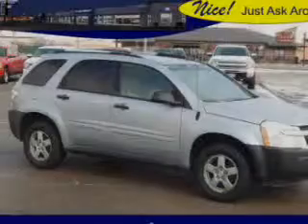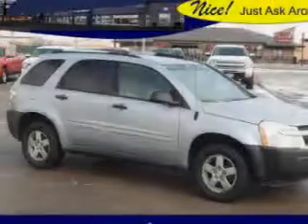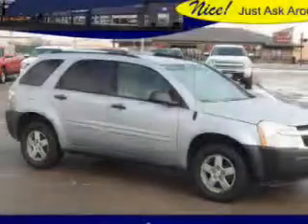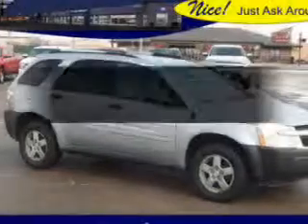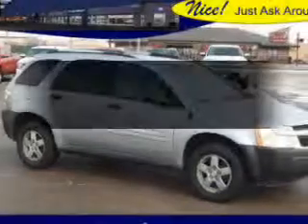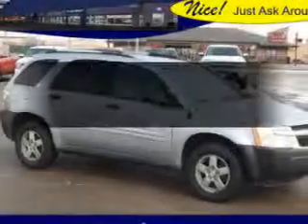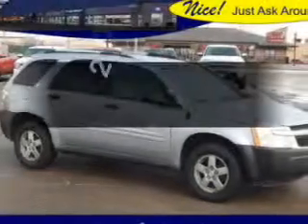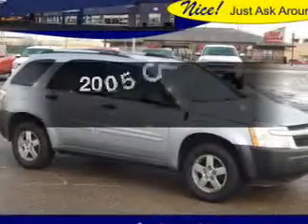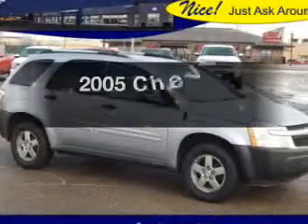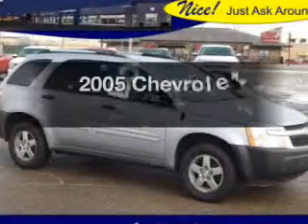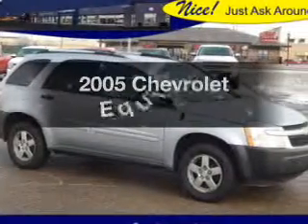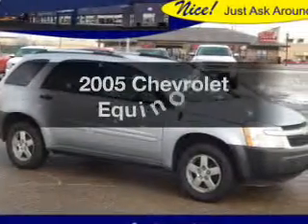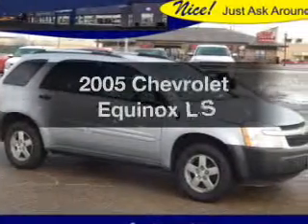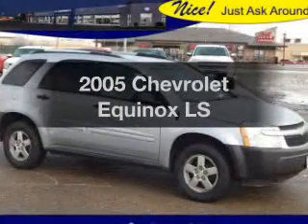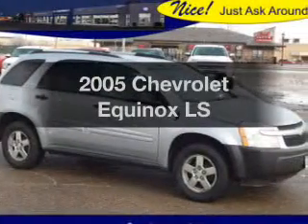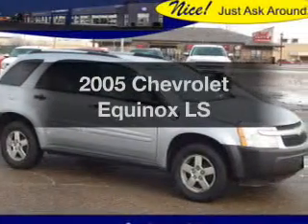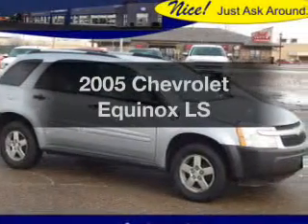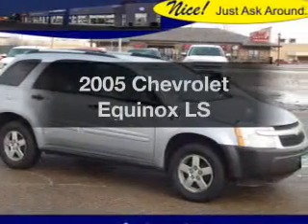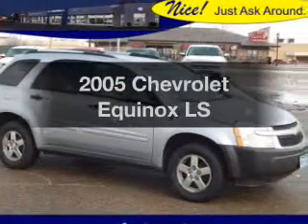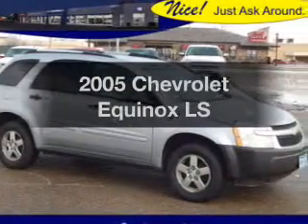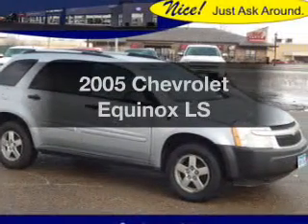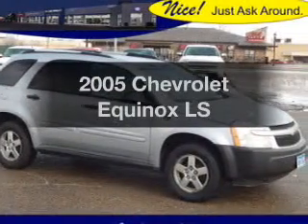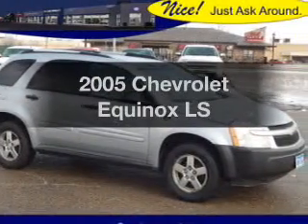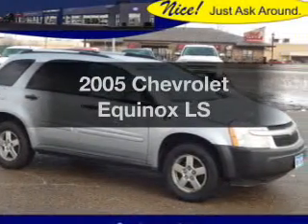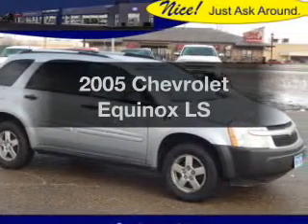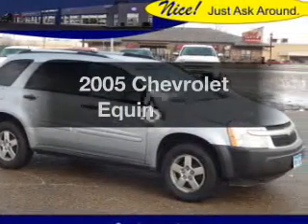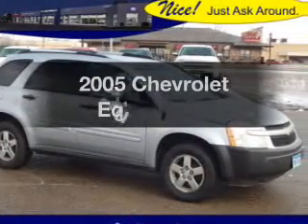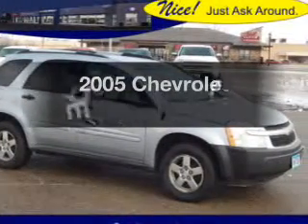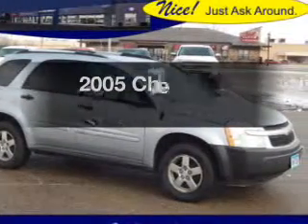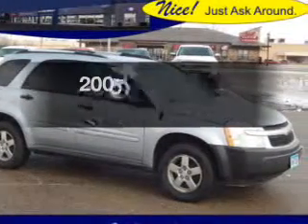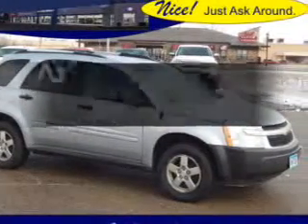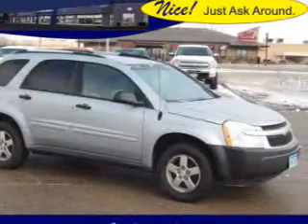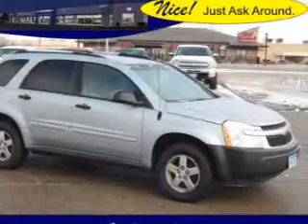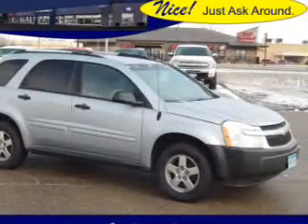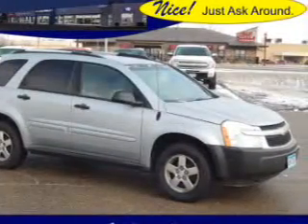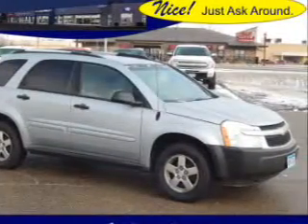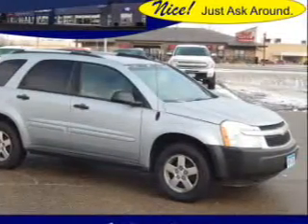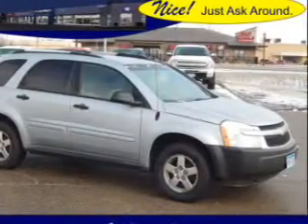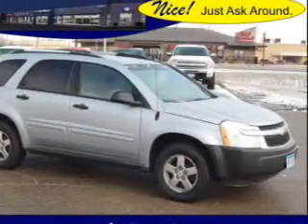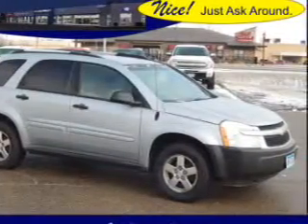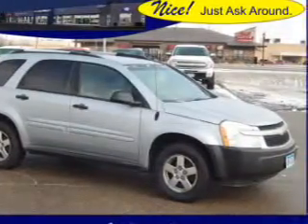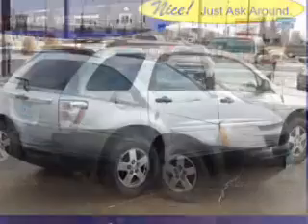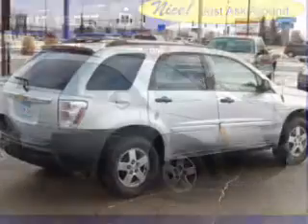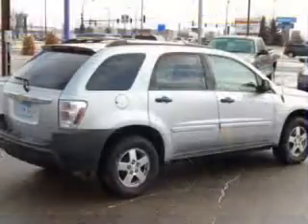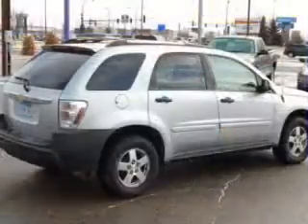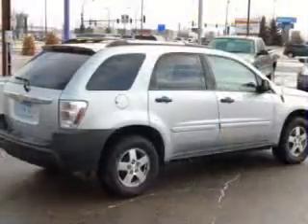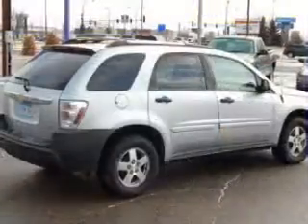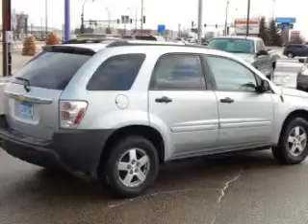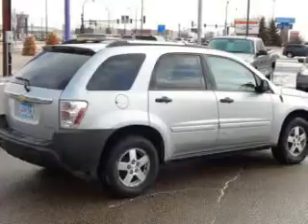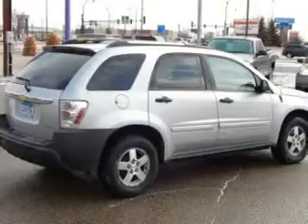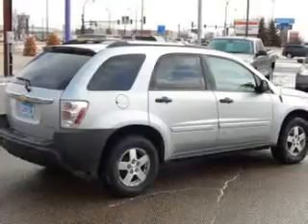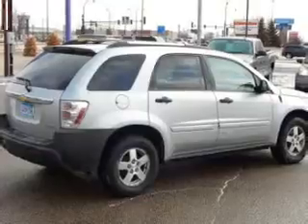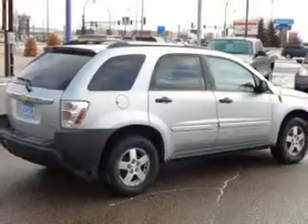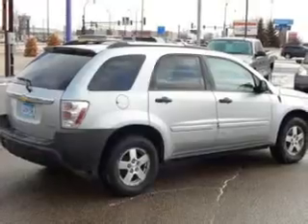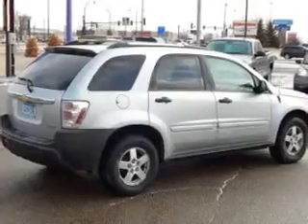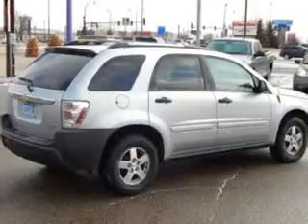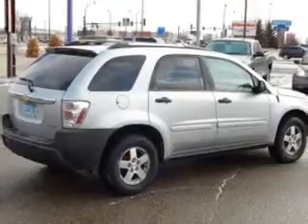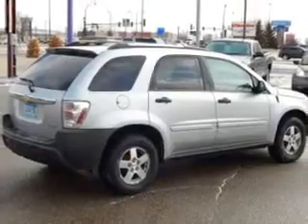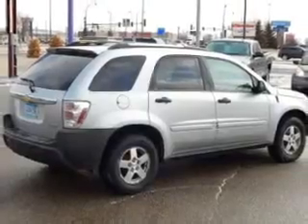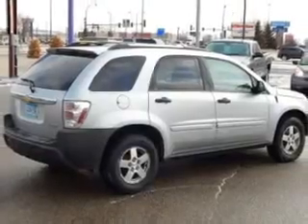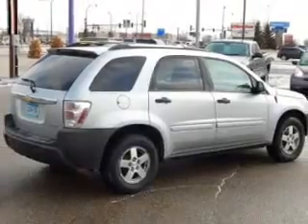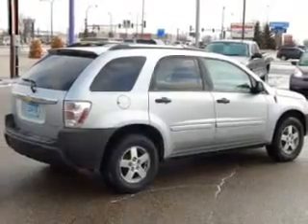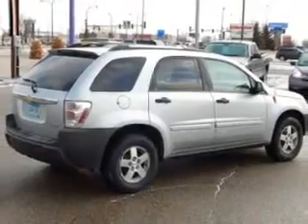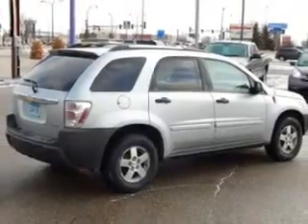Check out this 2005 Chevrolet Equinox. Travel the roads in style and comfort in this great vehicle.